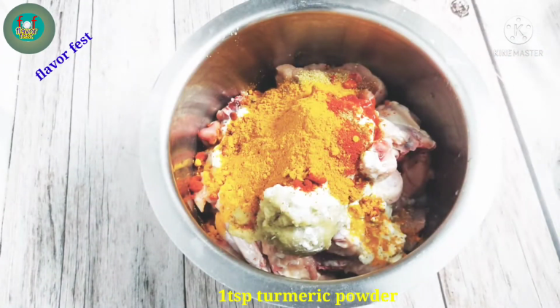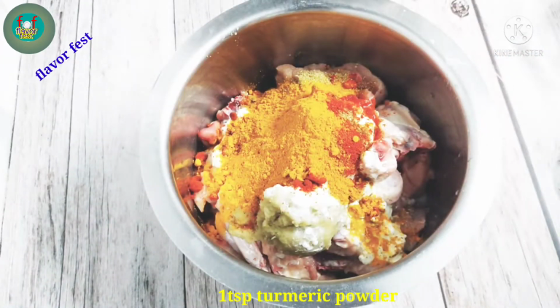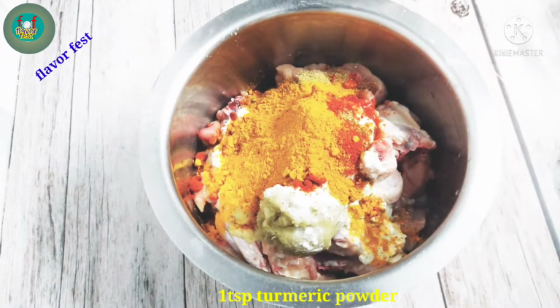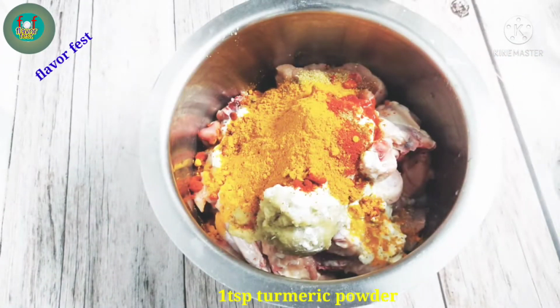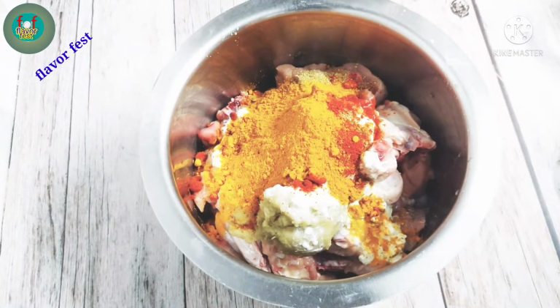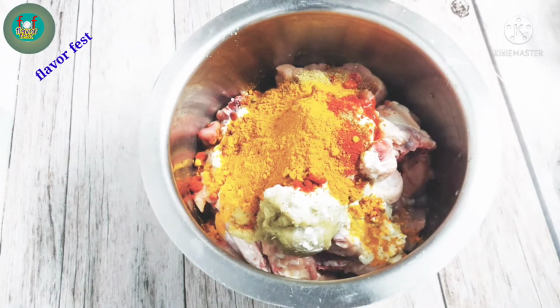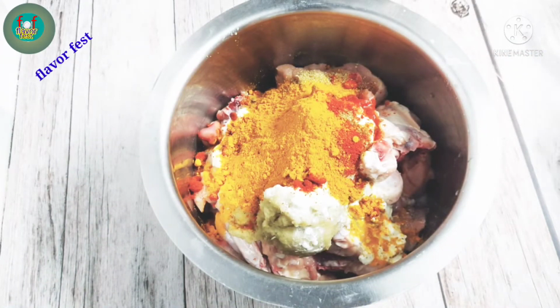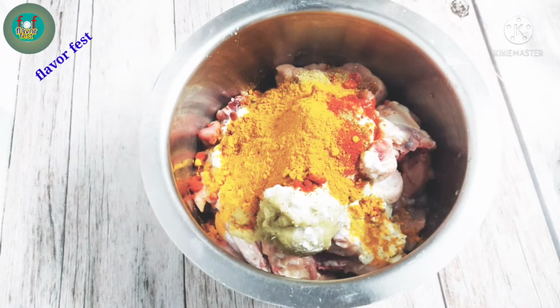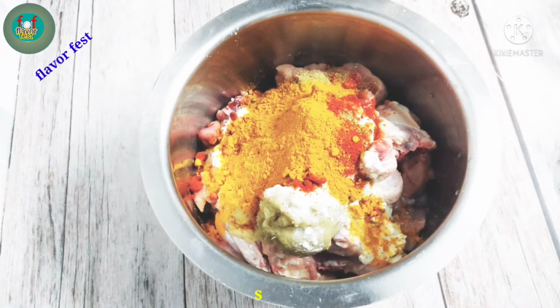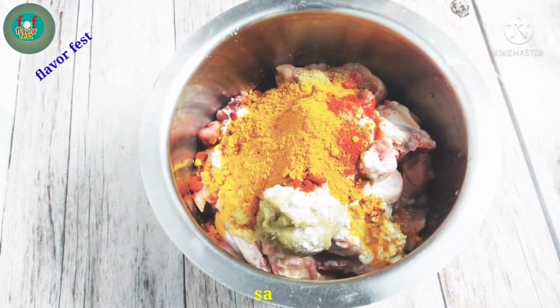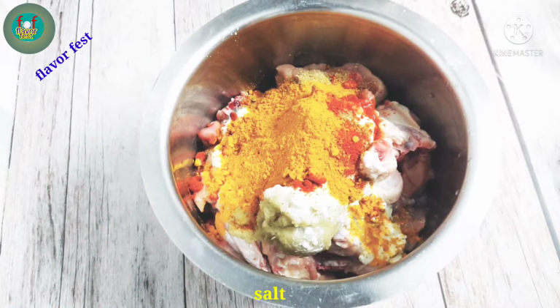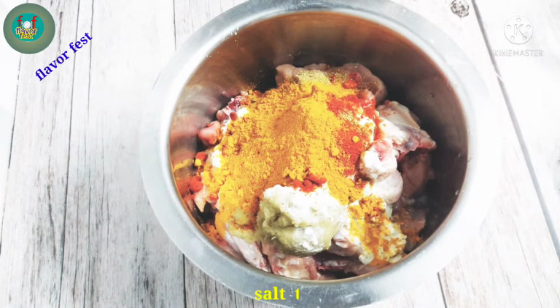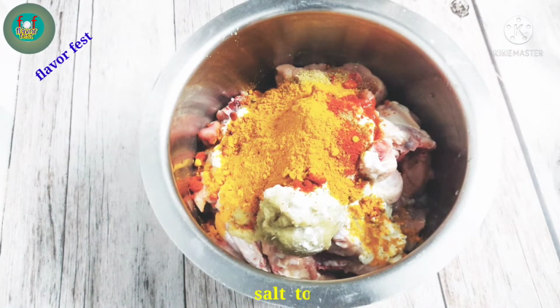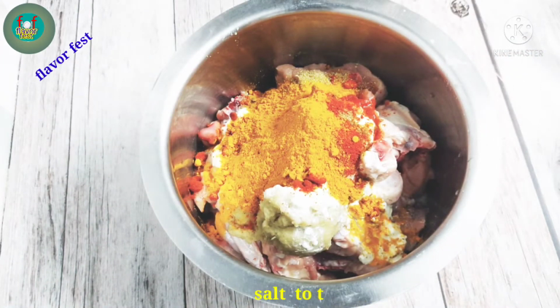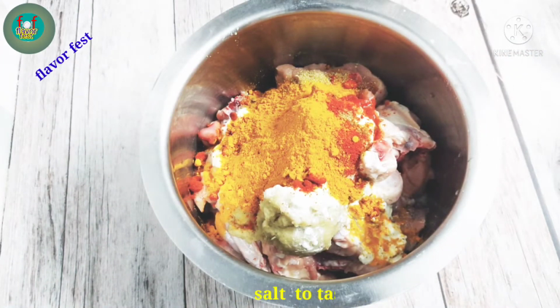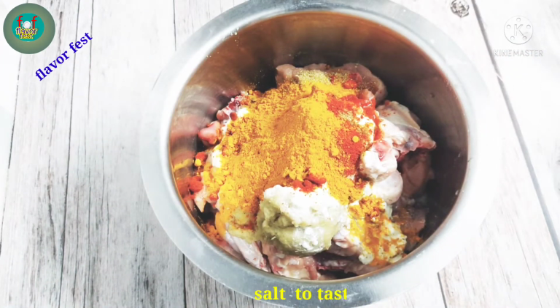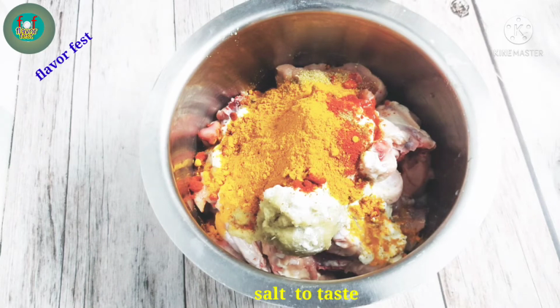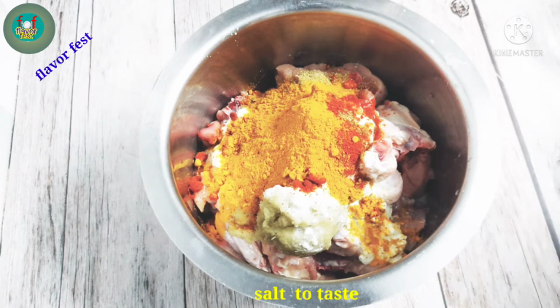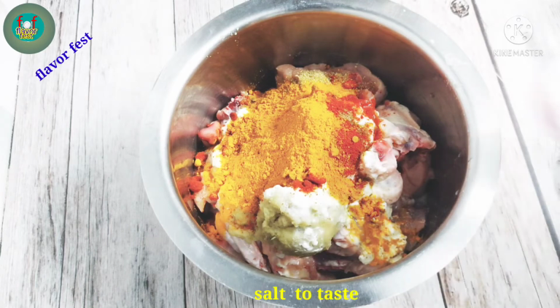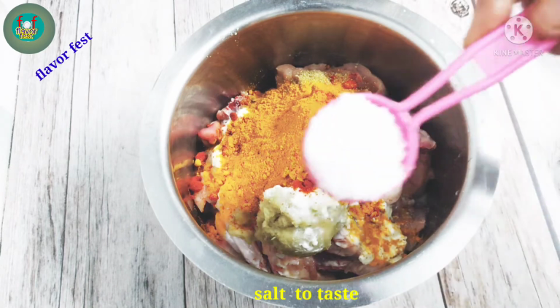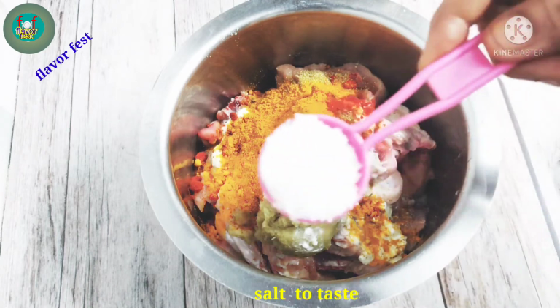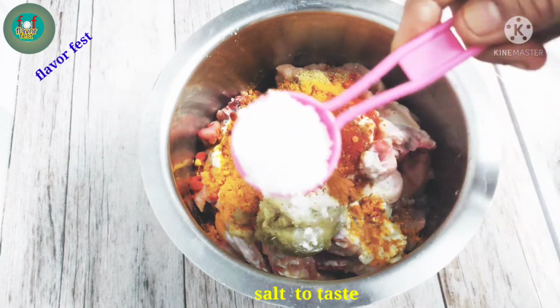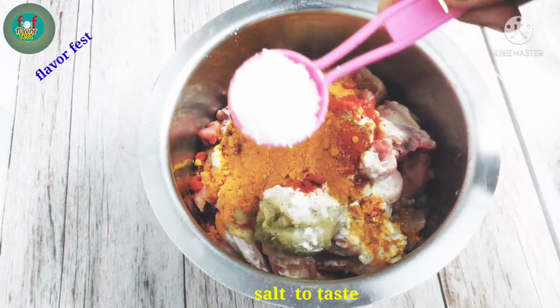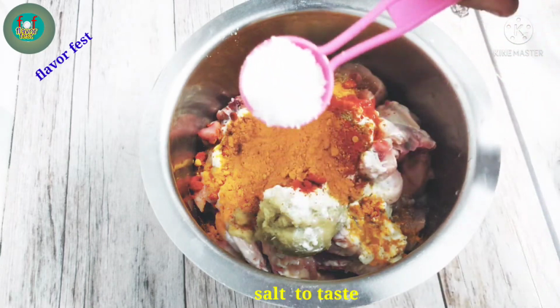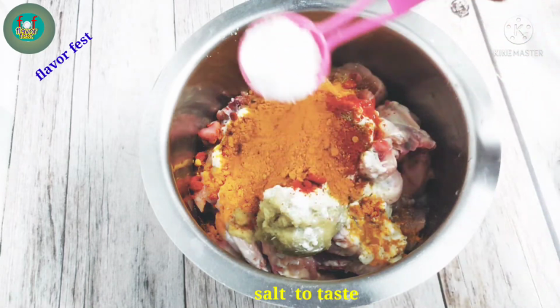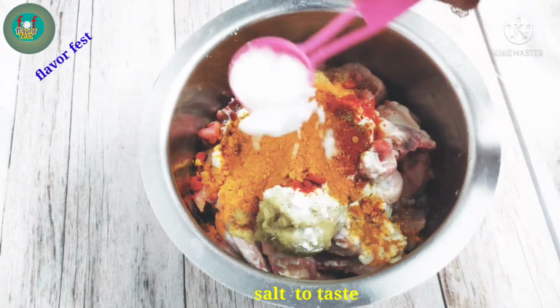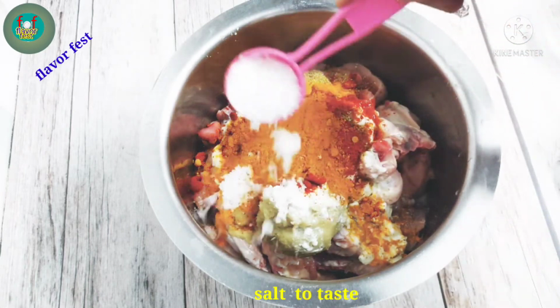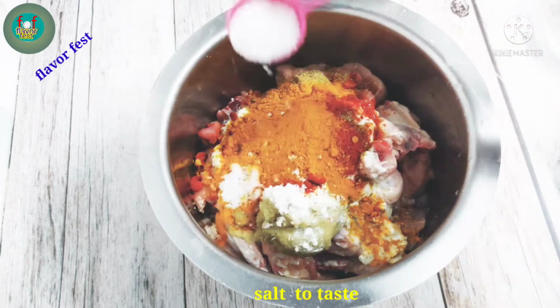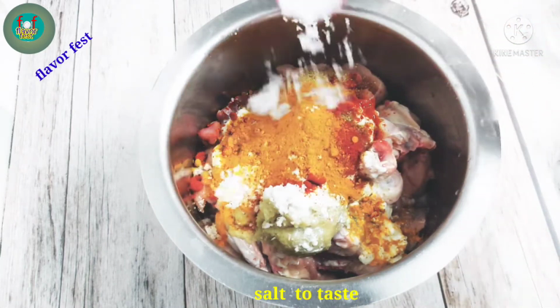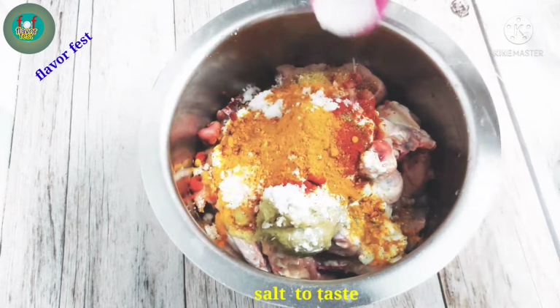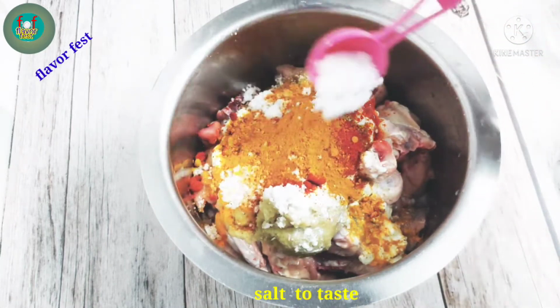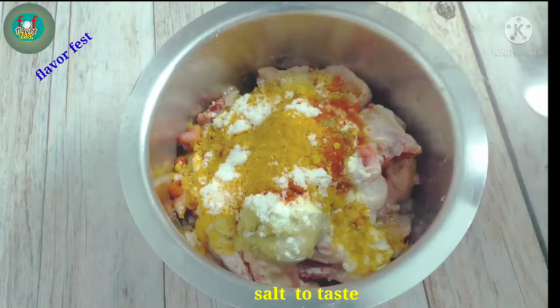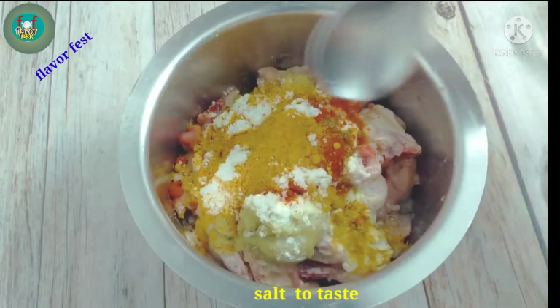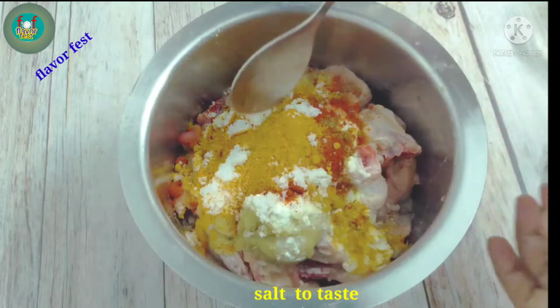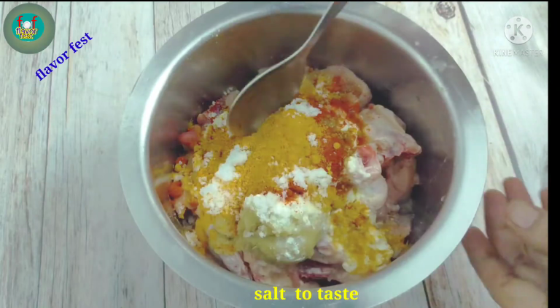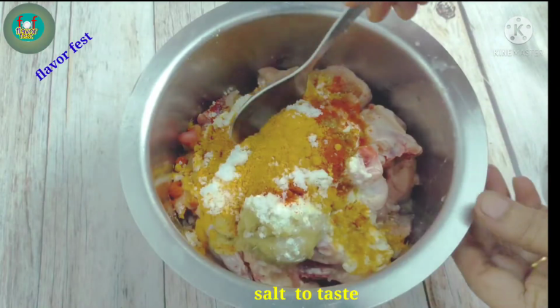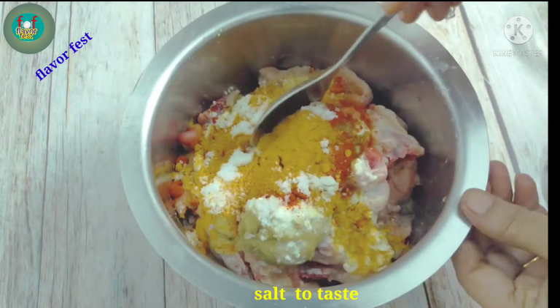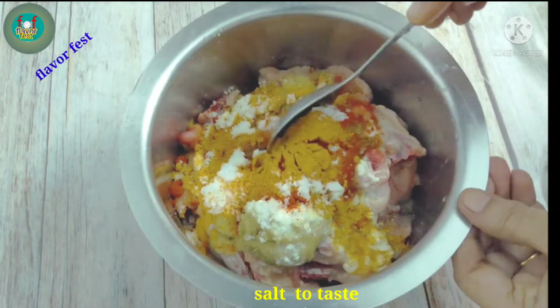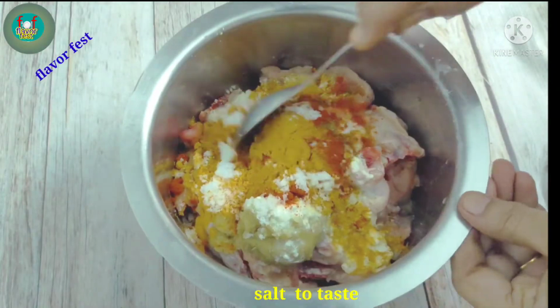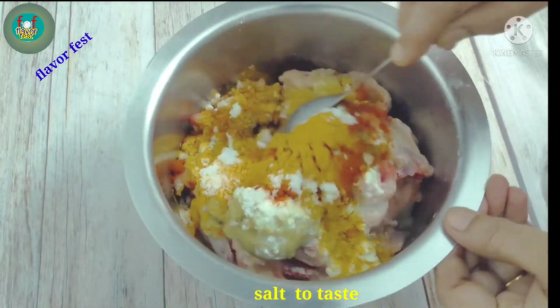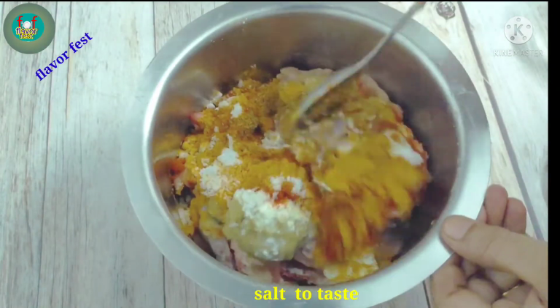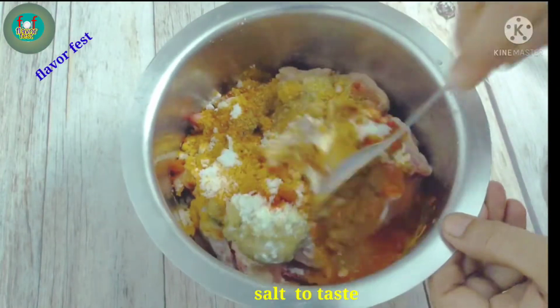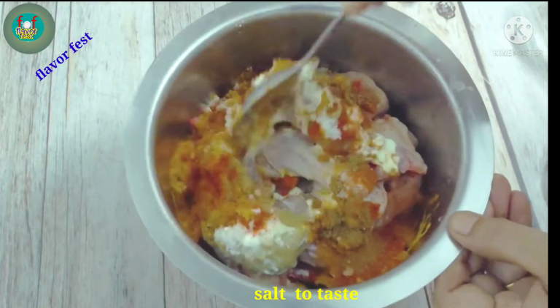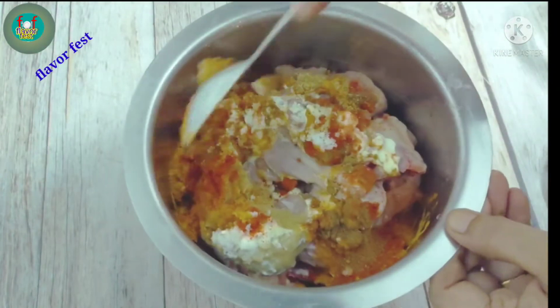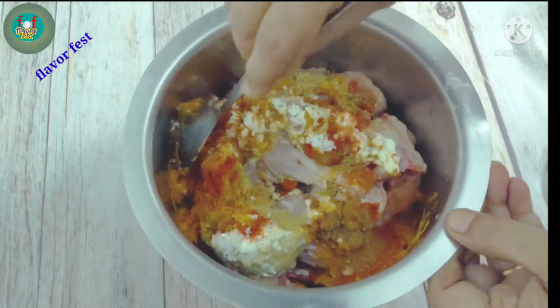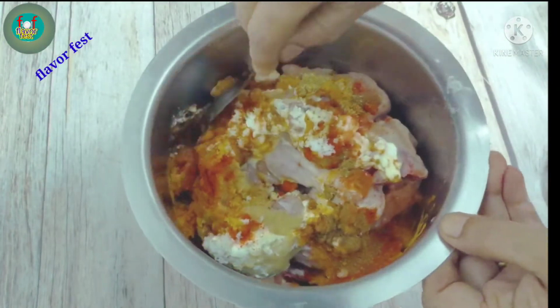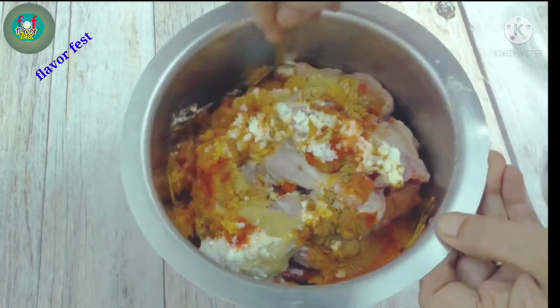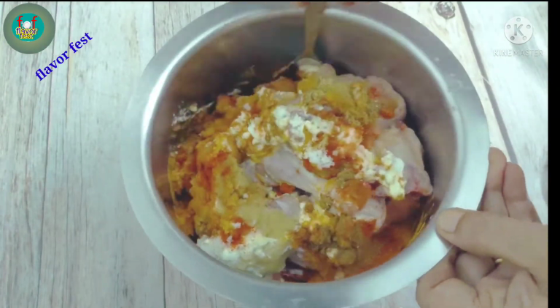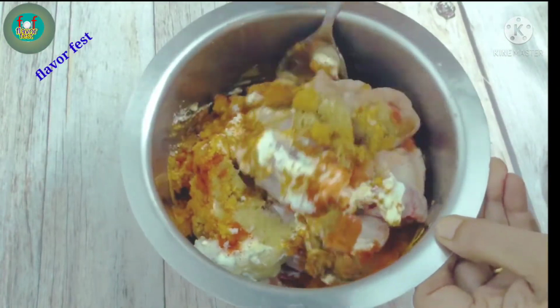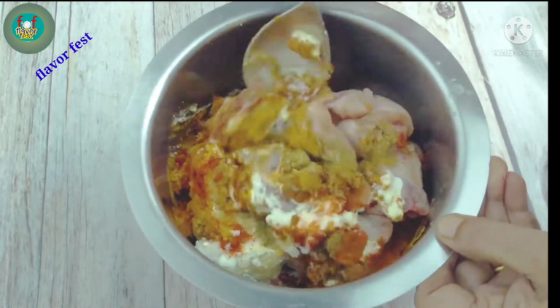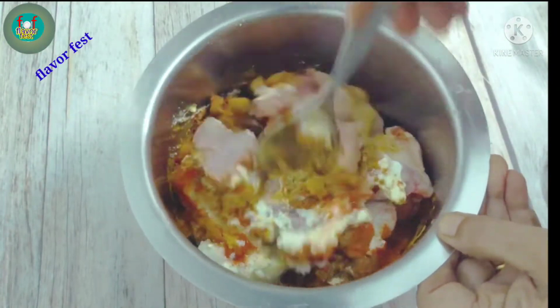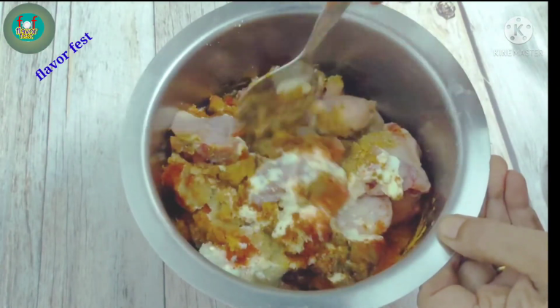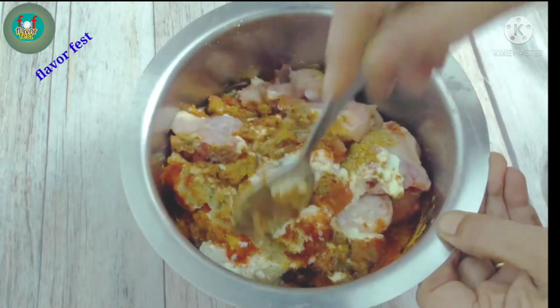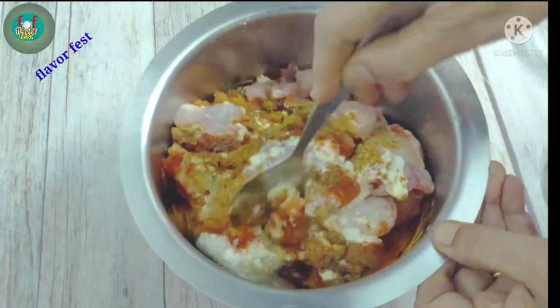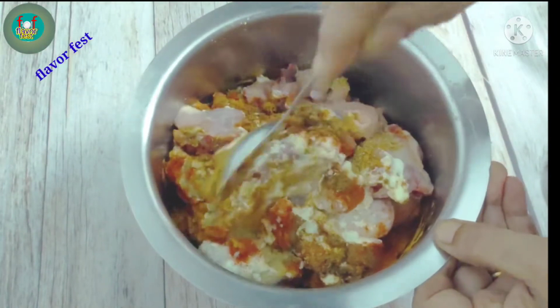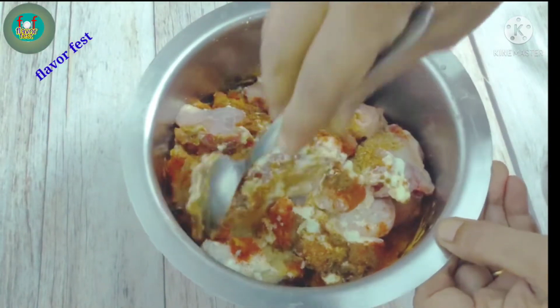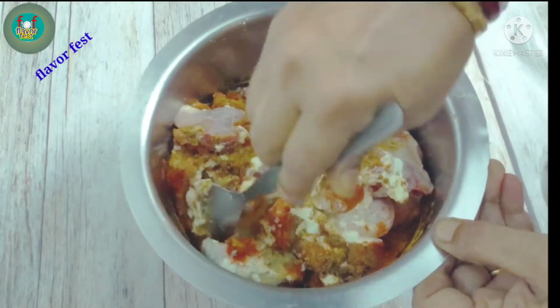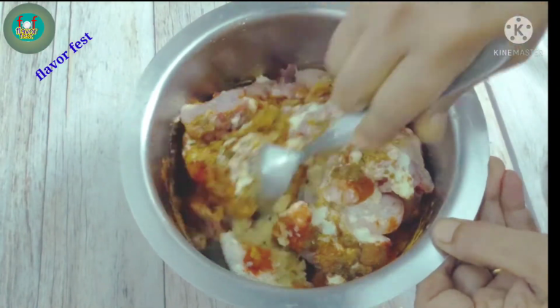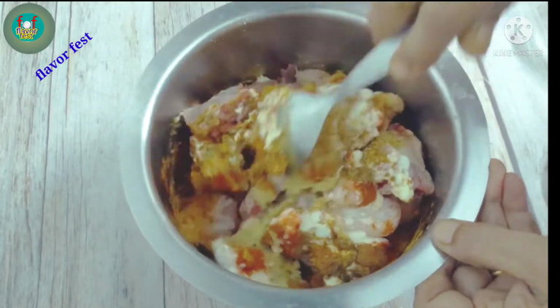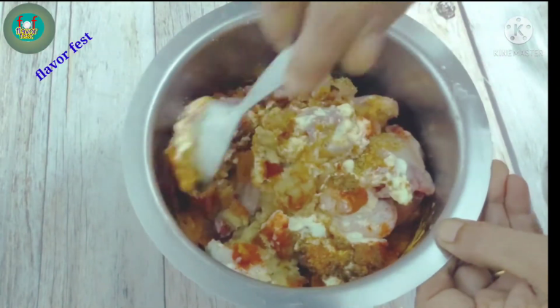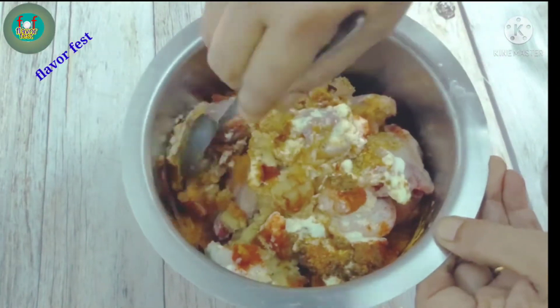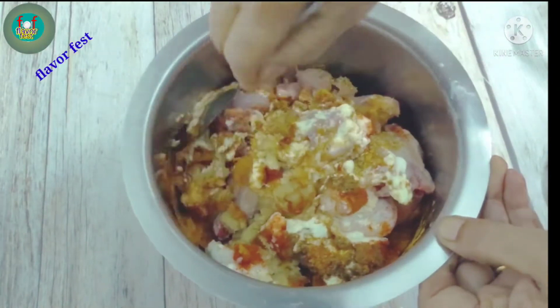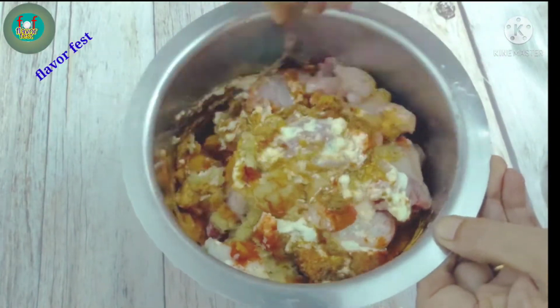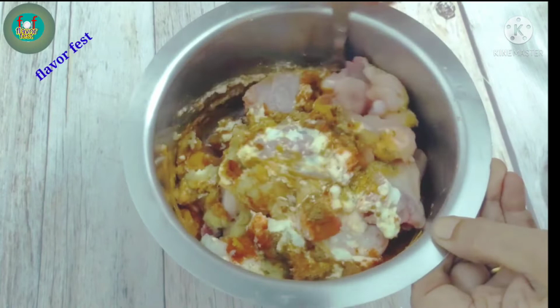This uses around 800g of chicken. The chicken tender makes it more fresh.